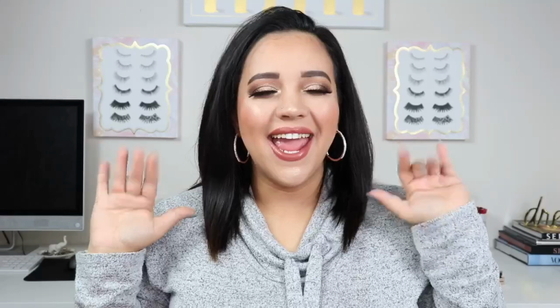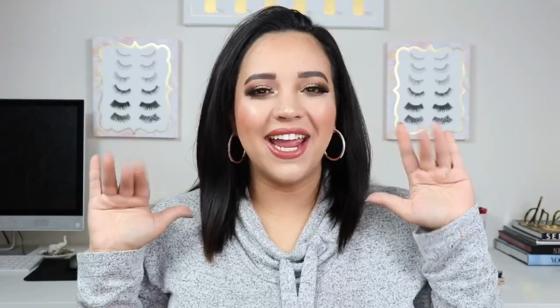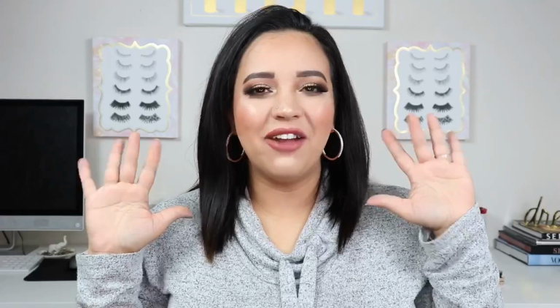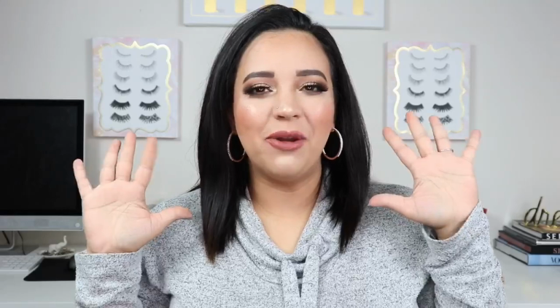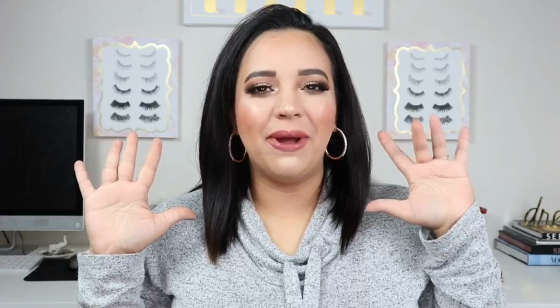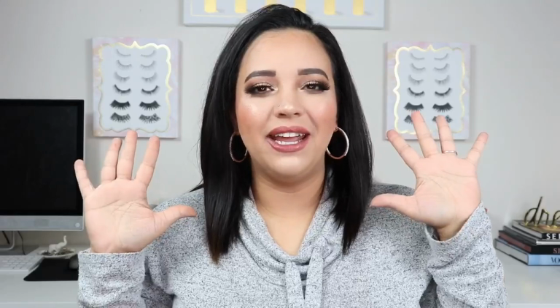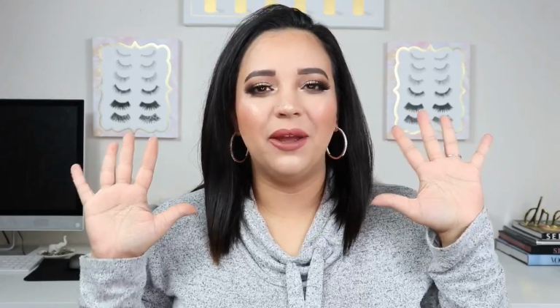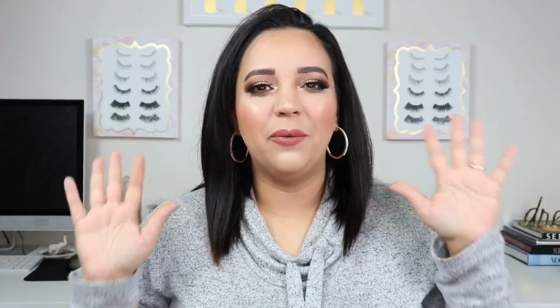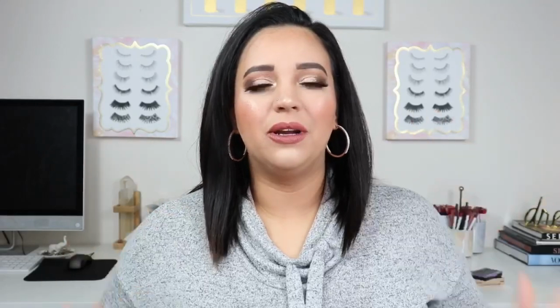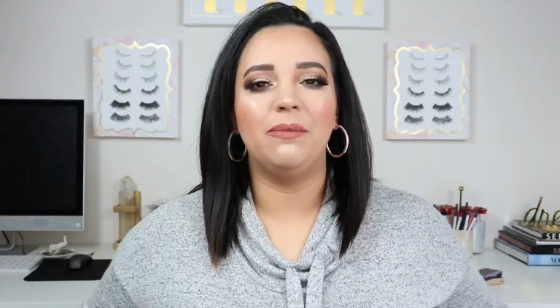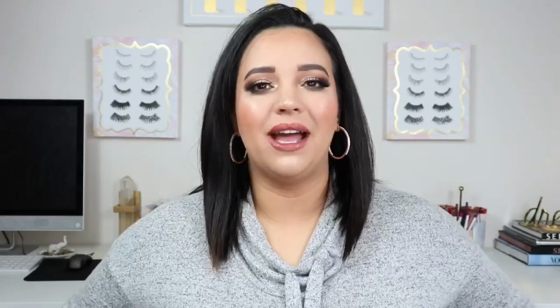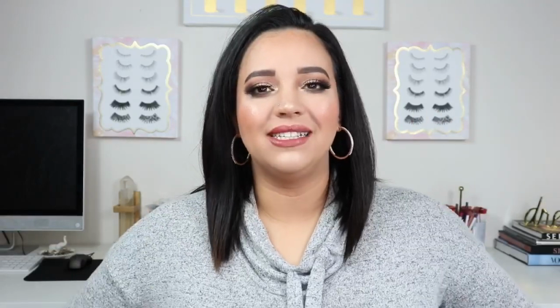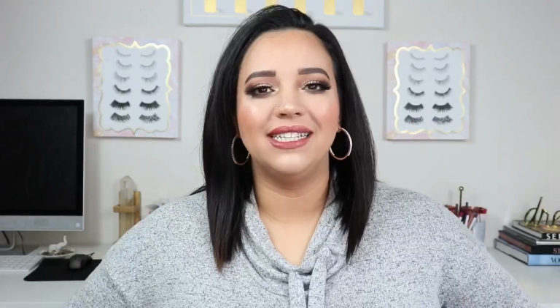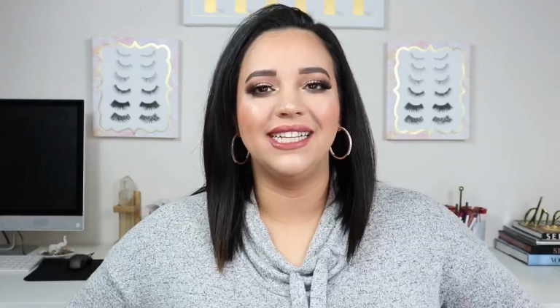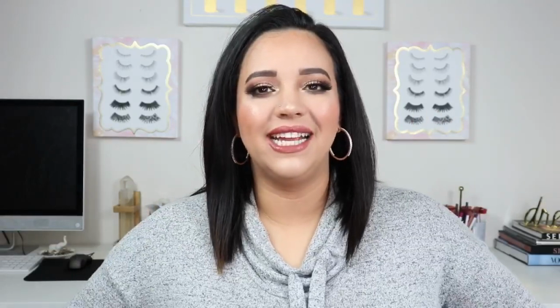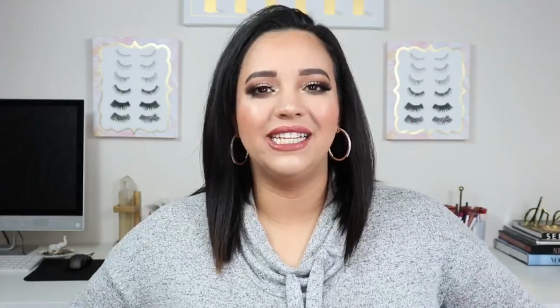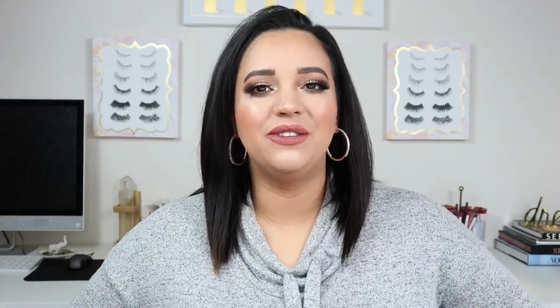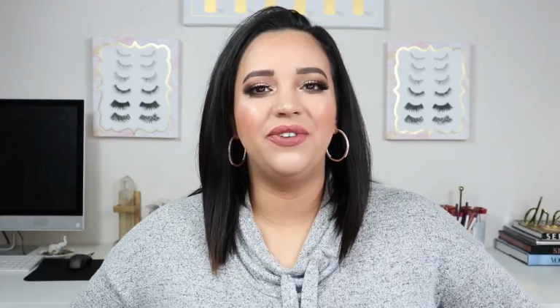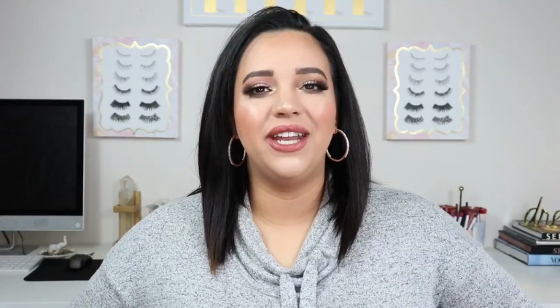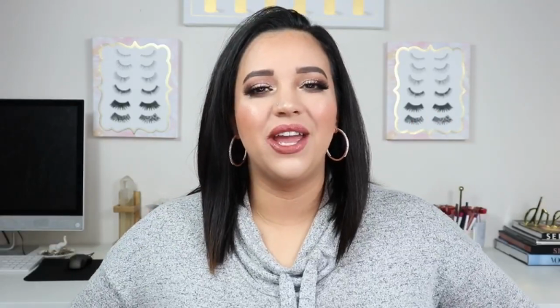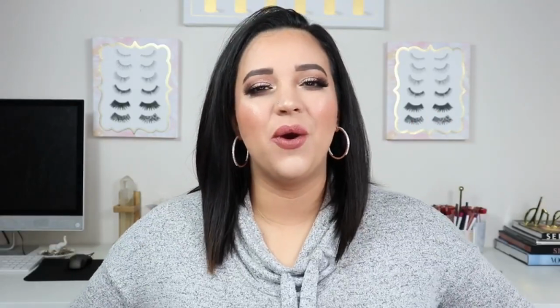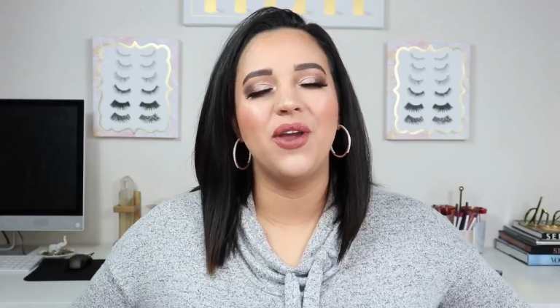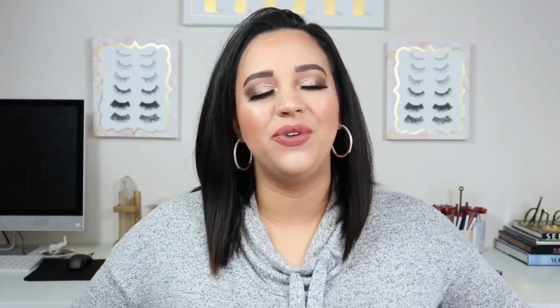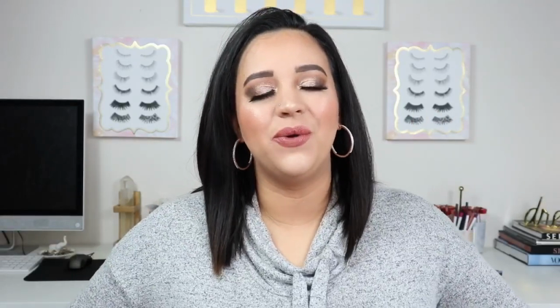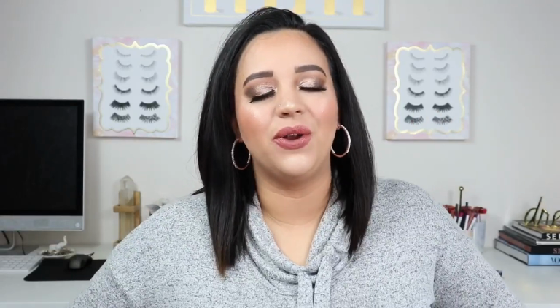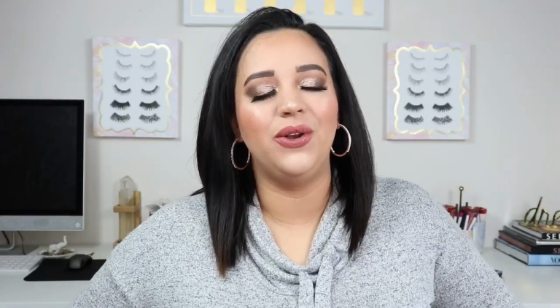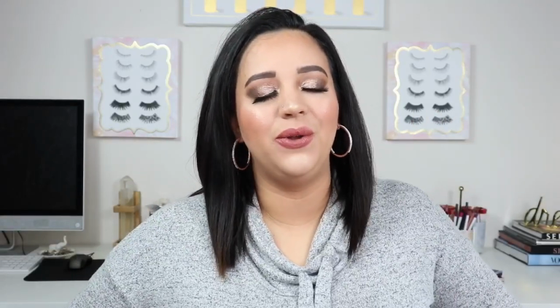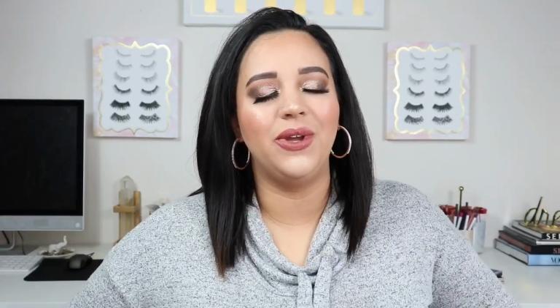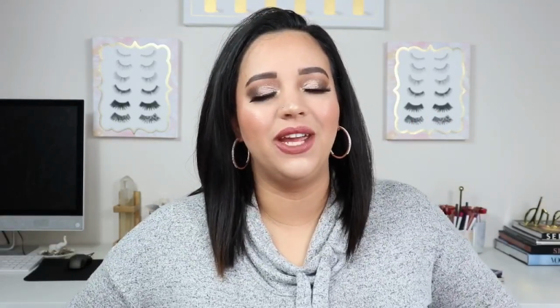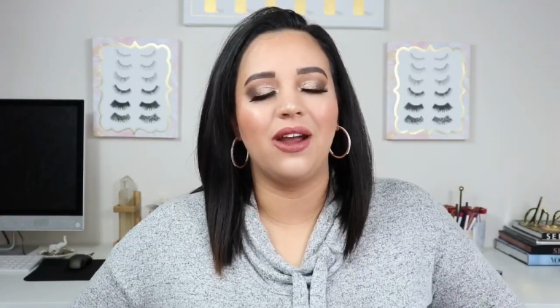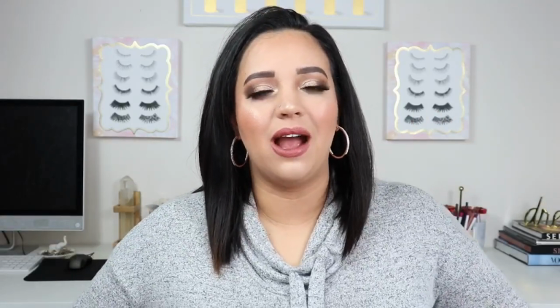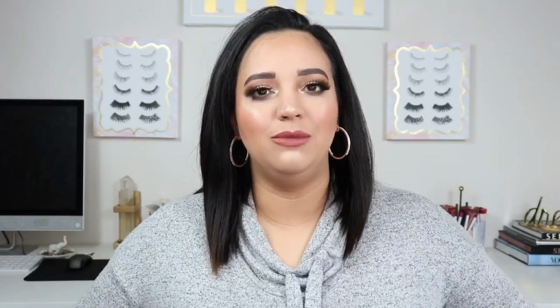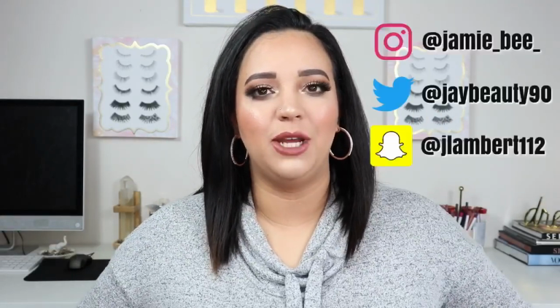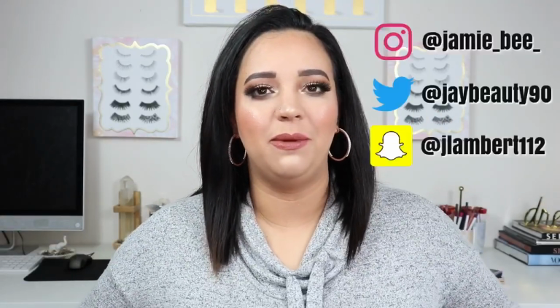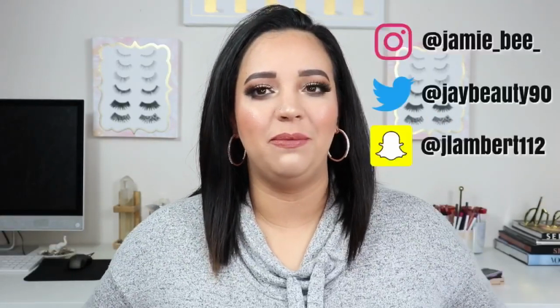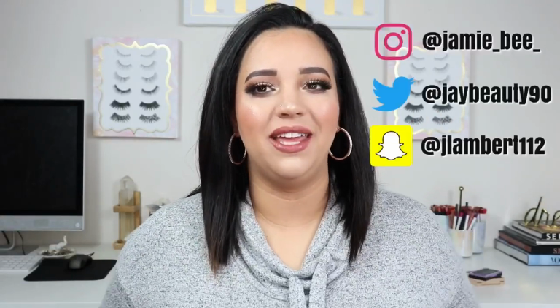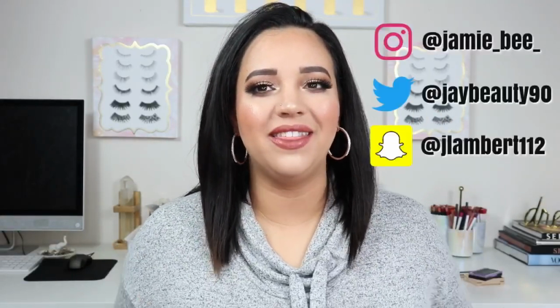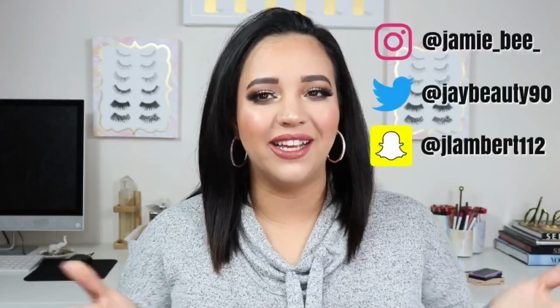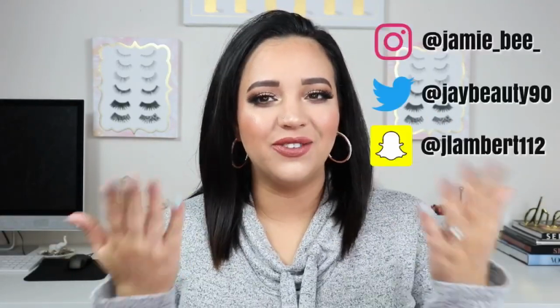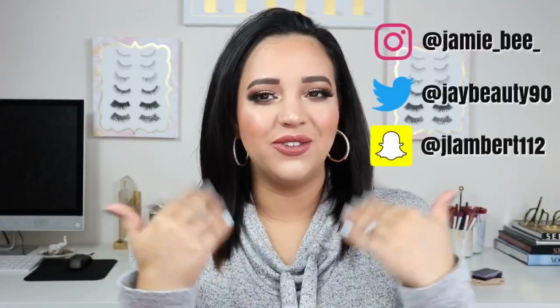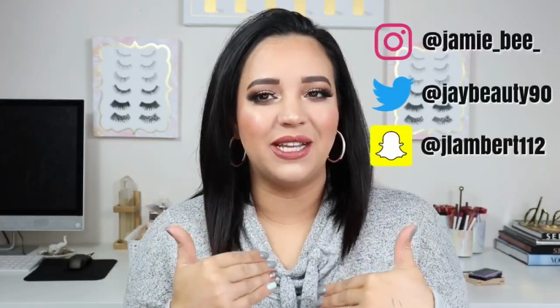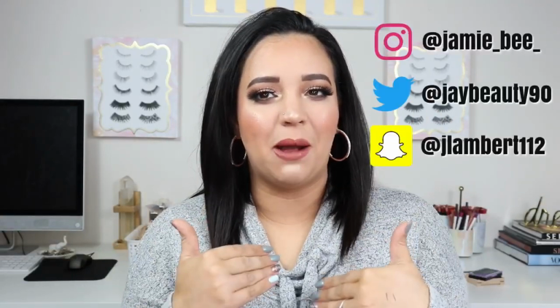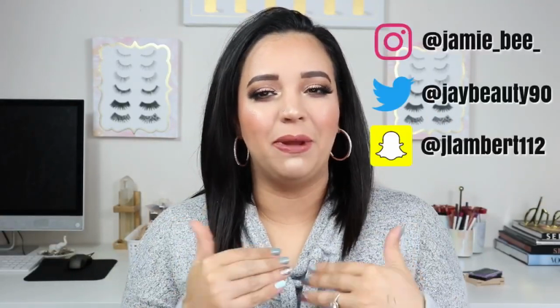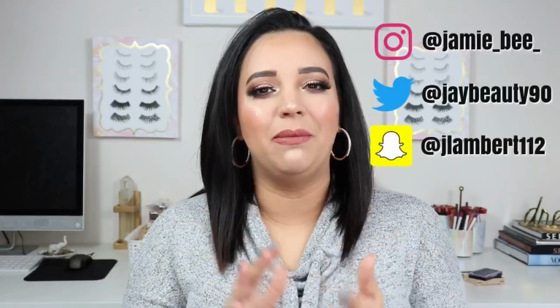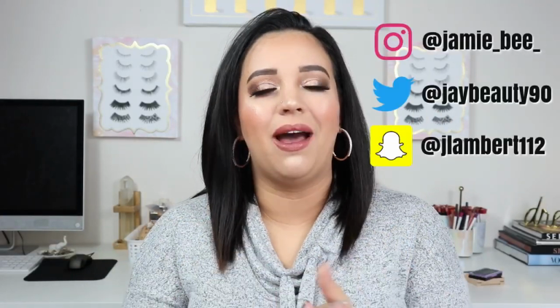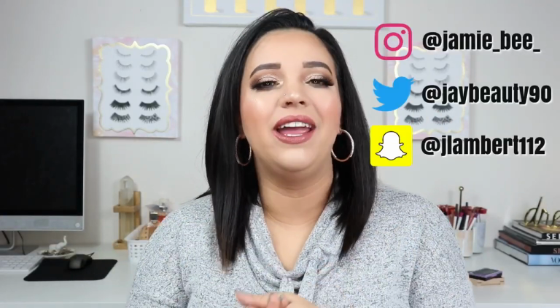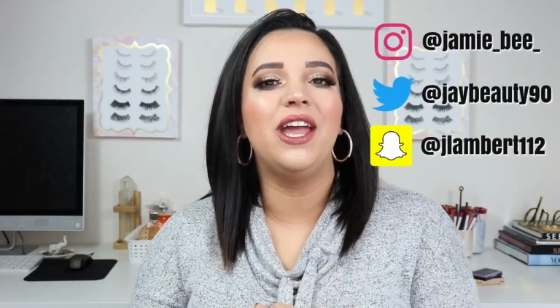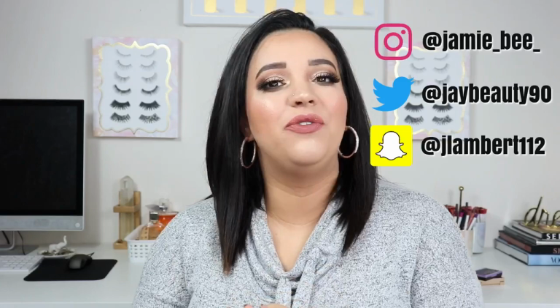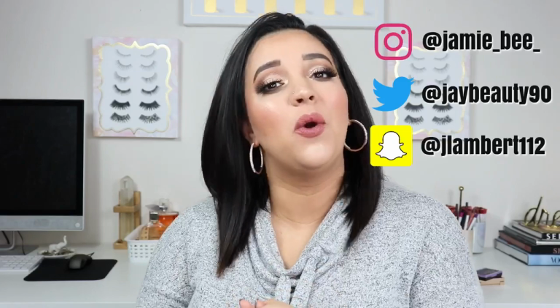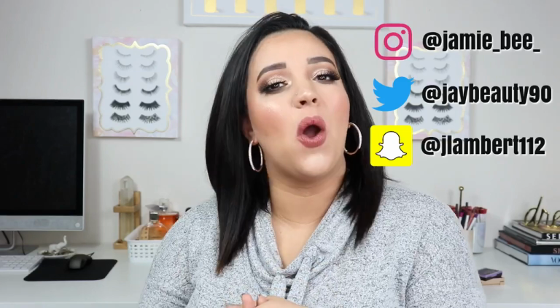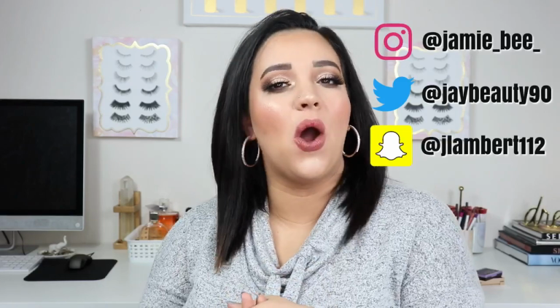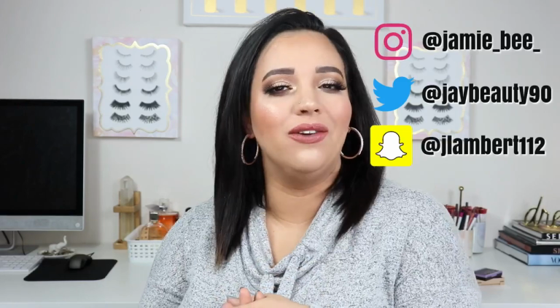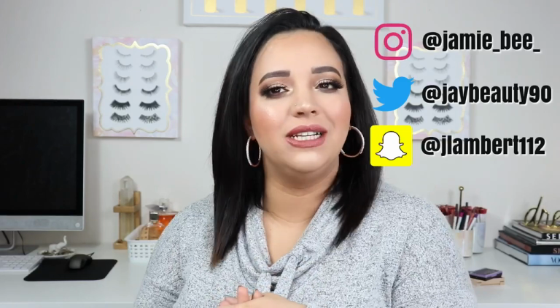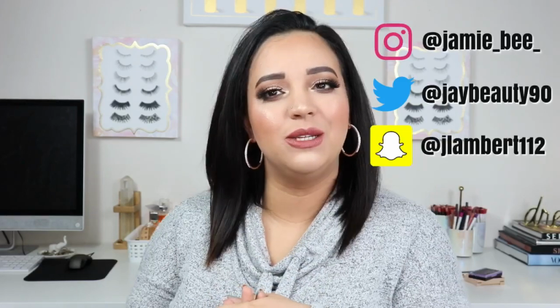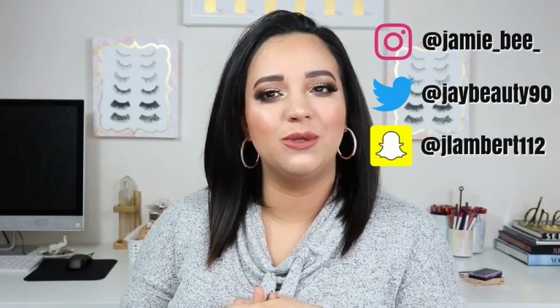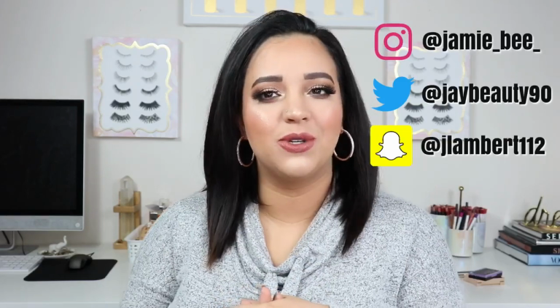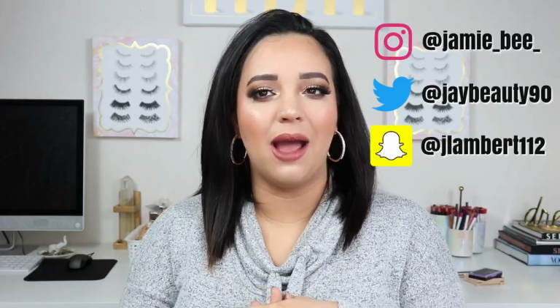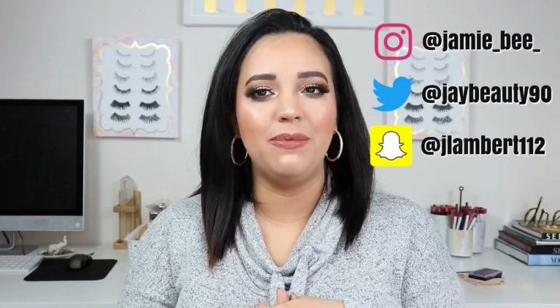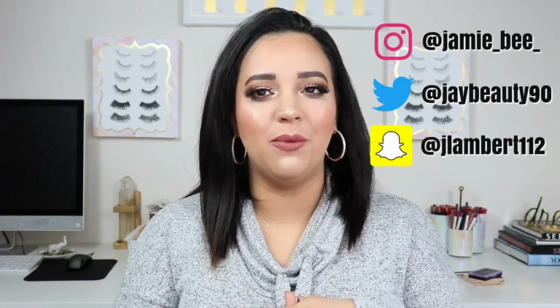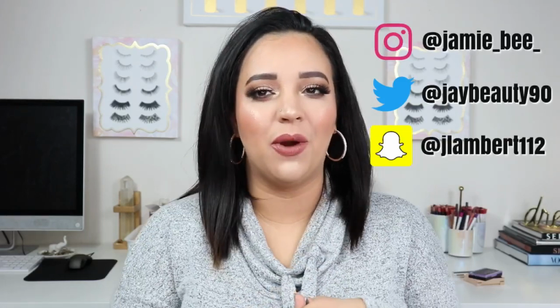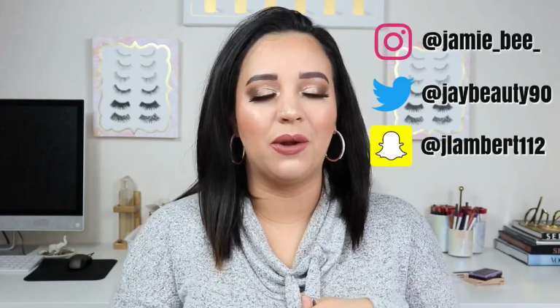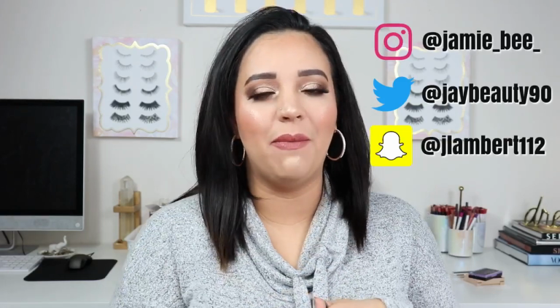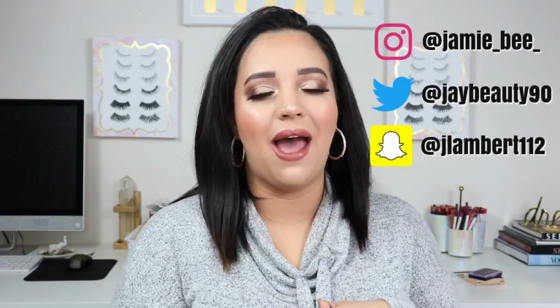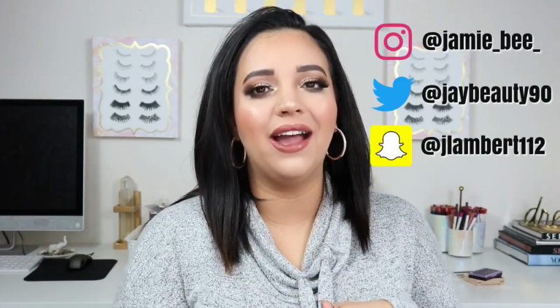Hey everybody! Welcome back to today's video. If you are new here, I'm Jamie B. Thanks for stopping by.